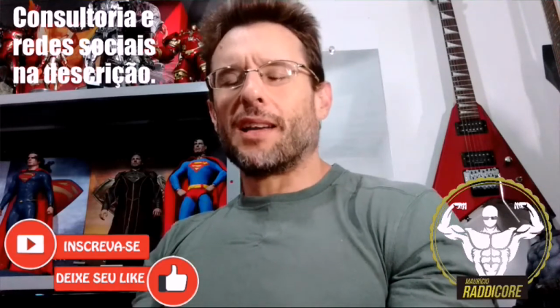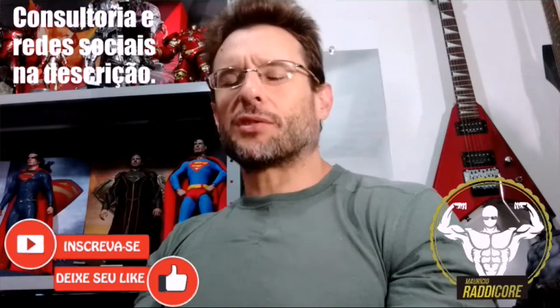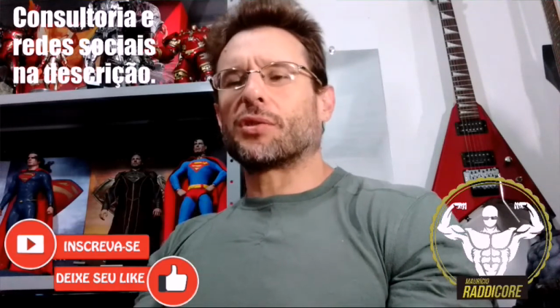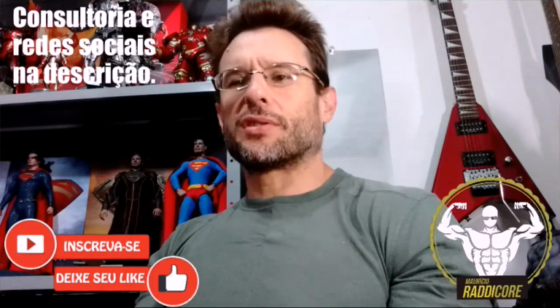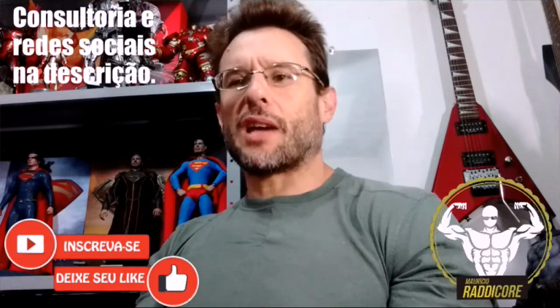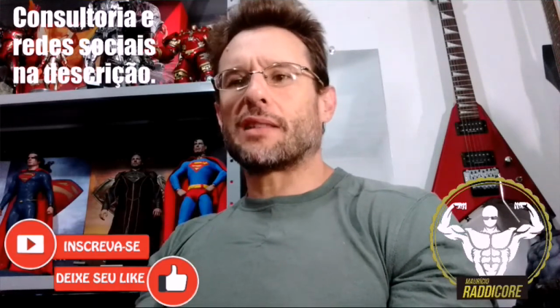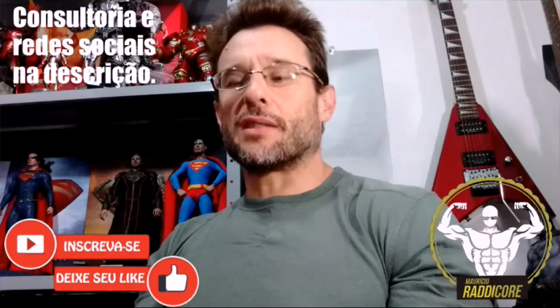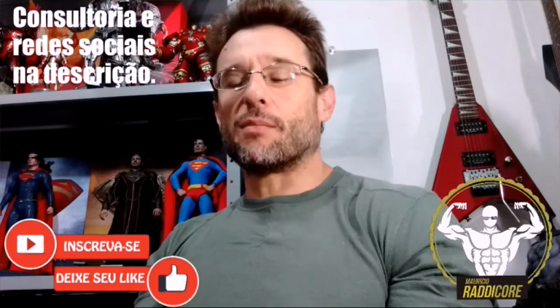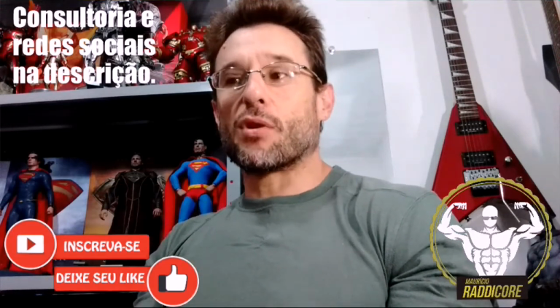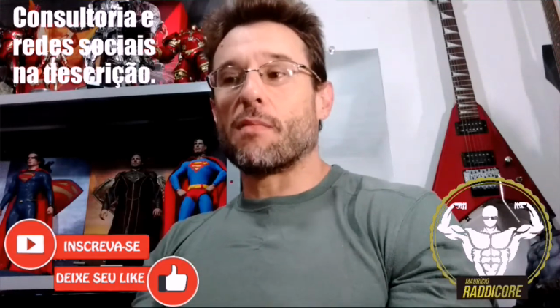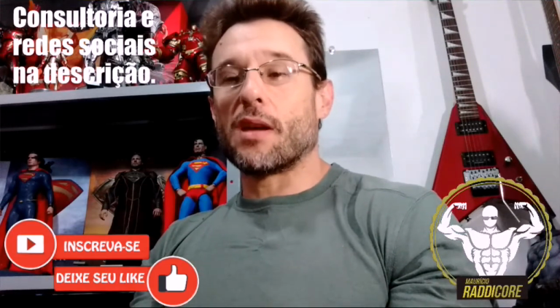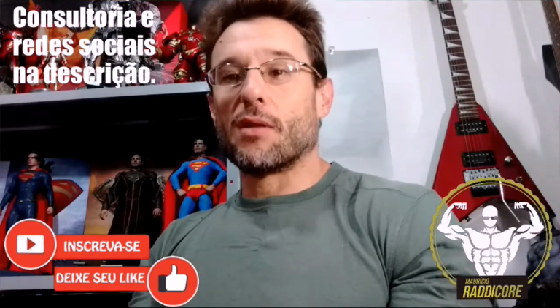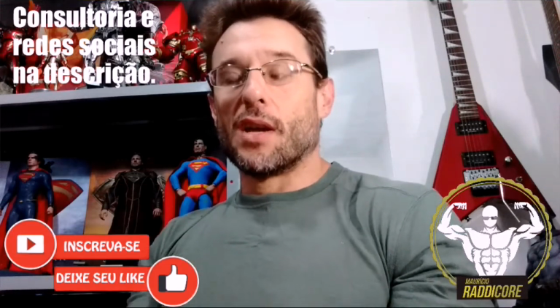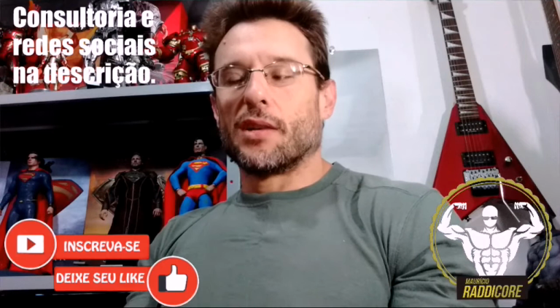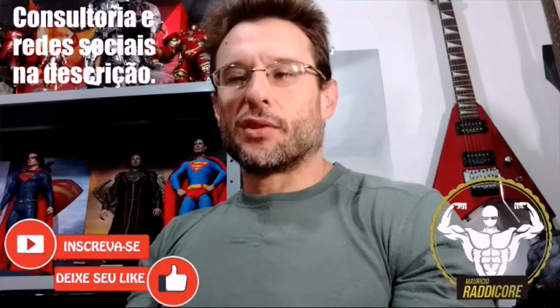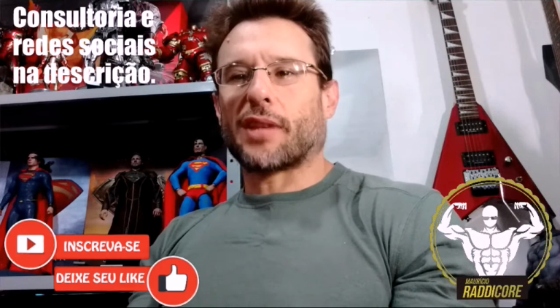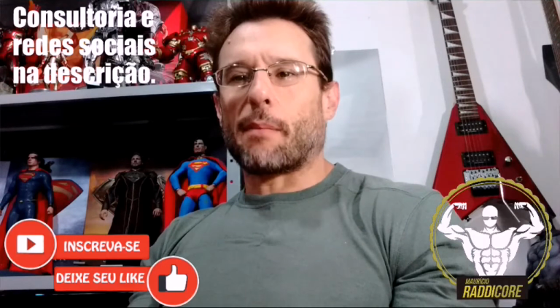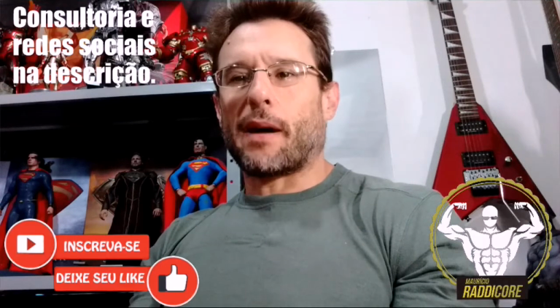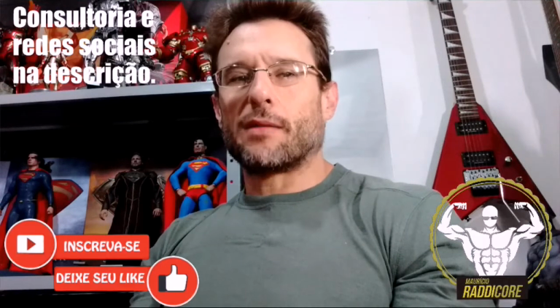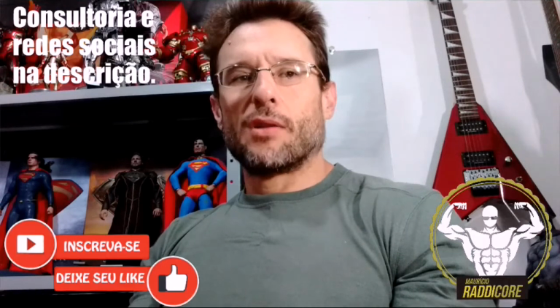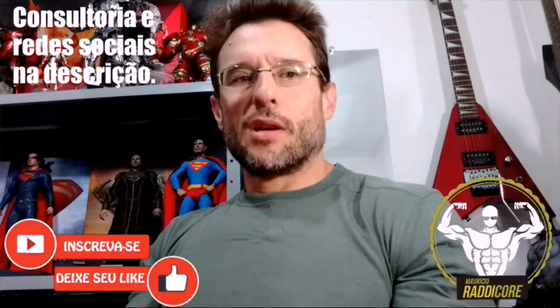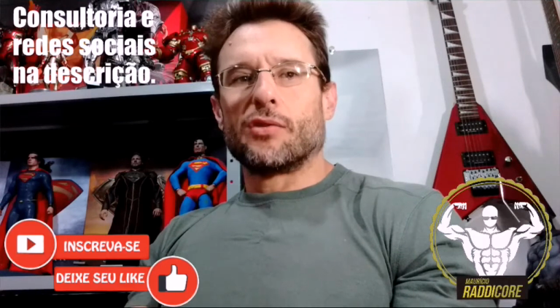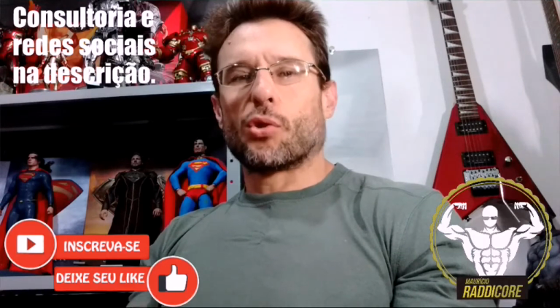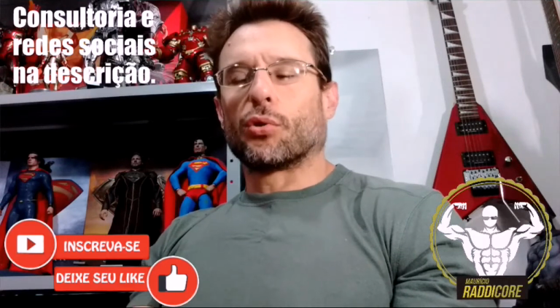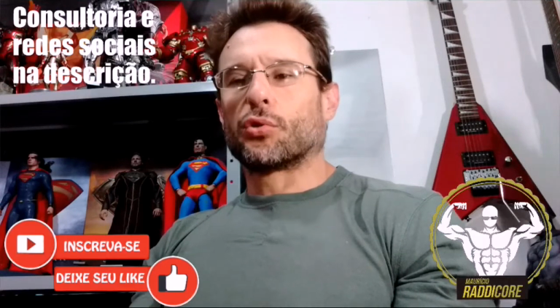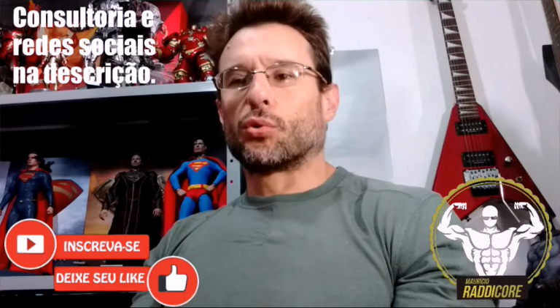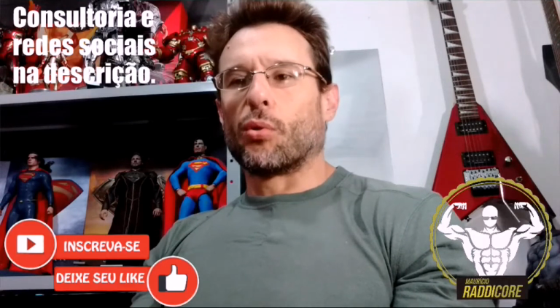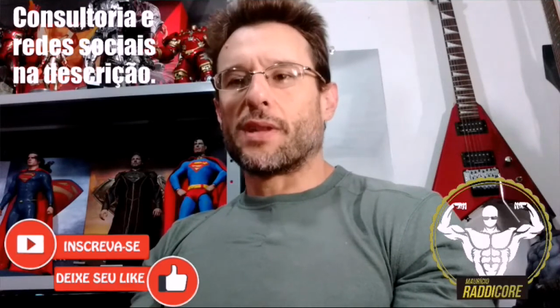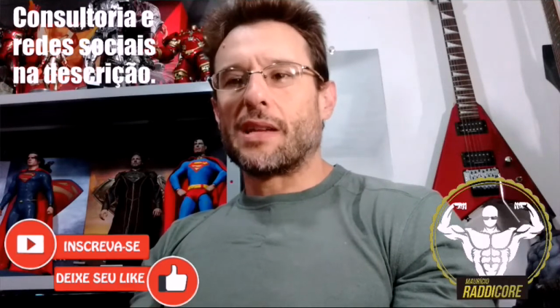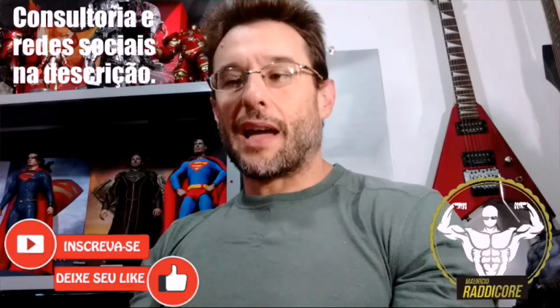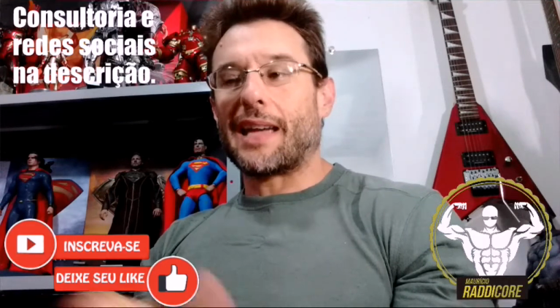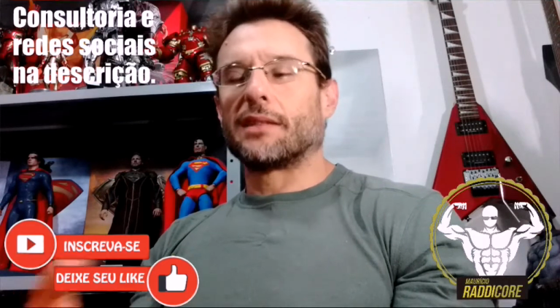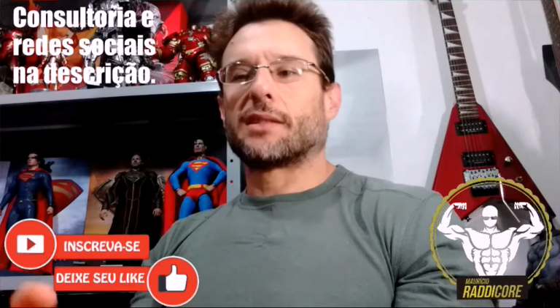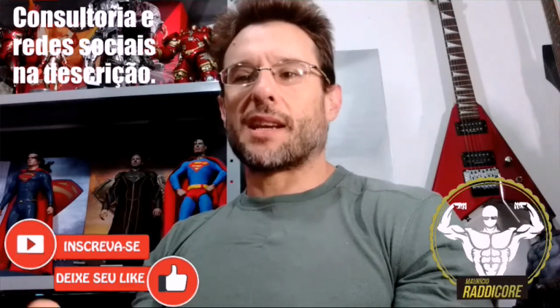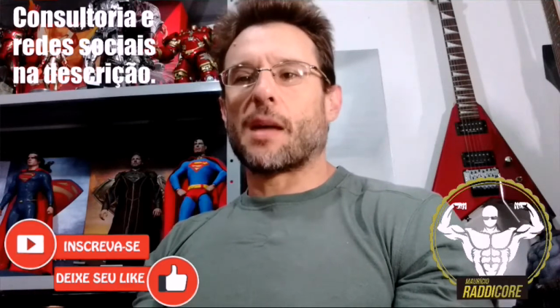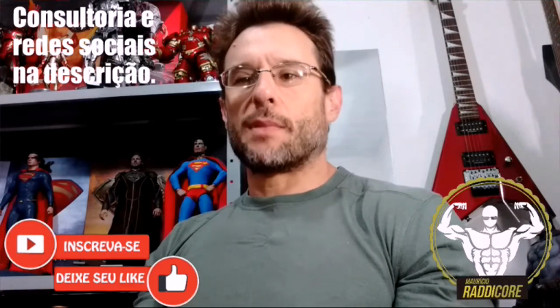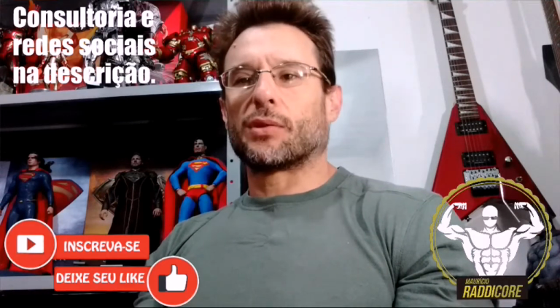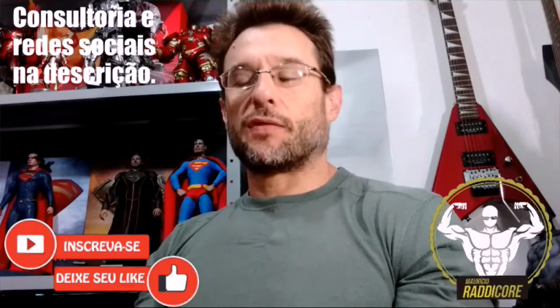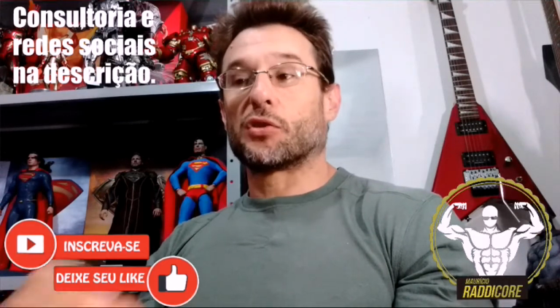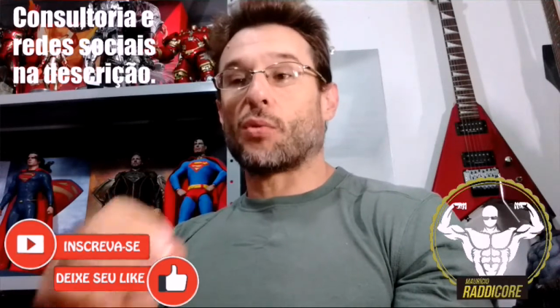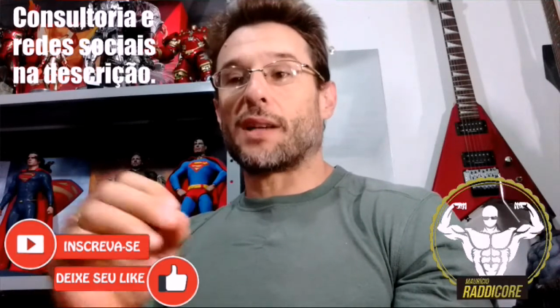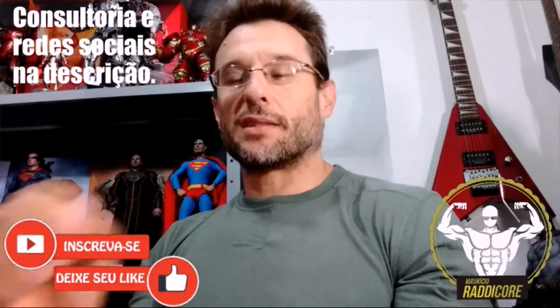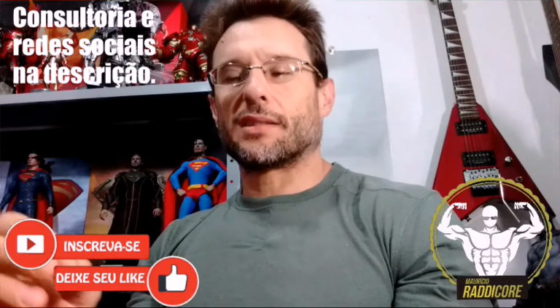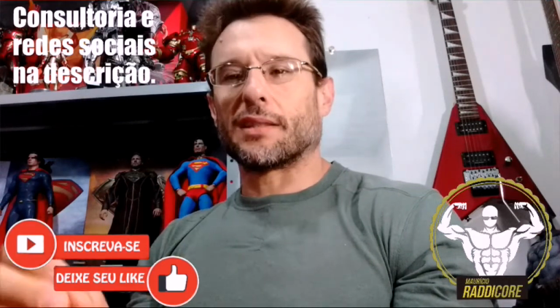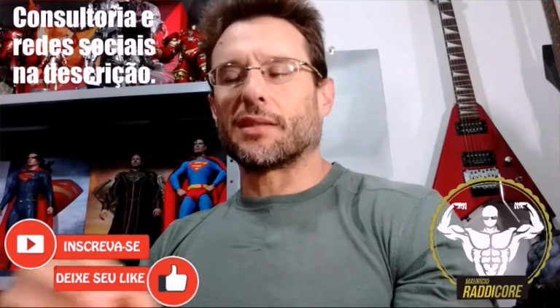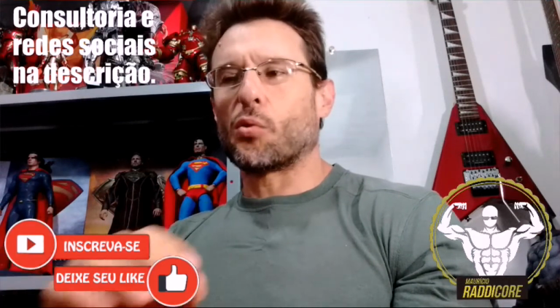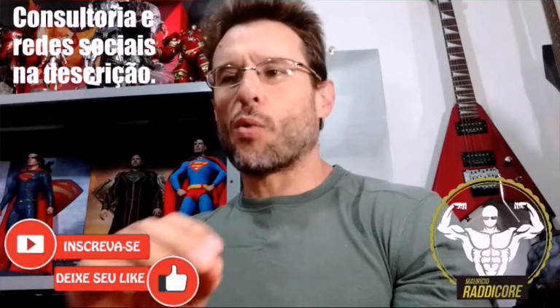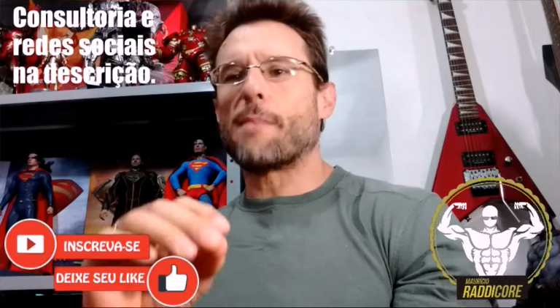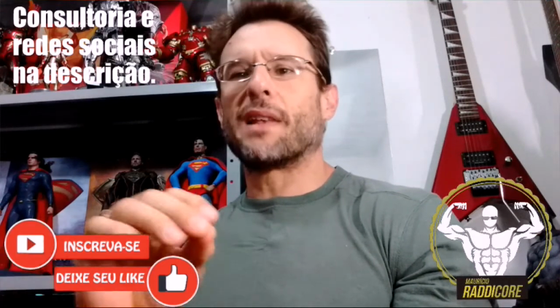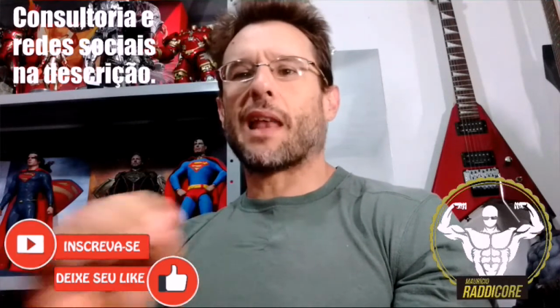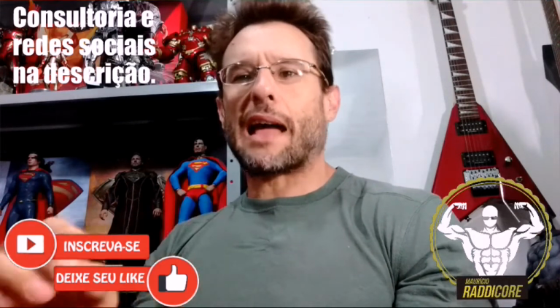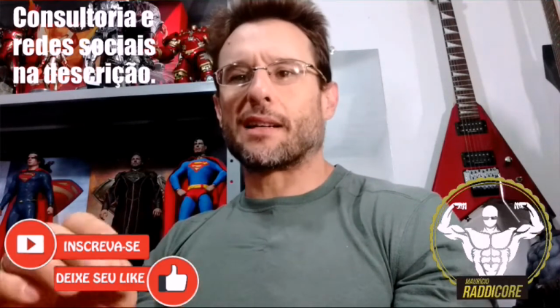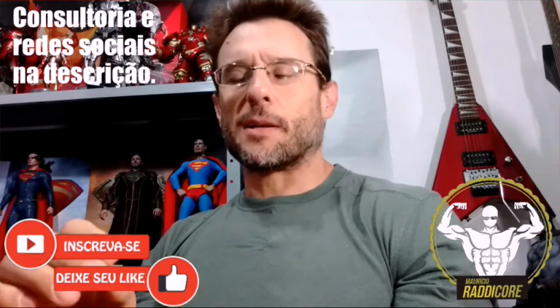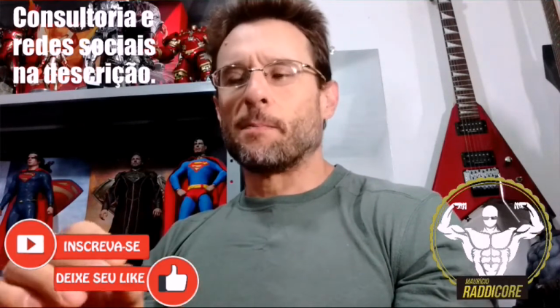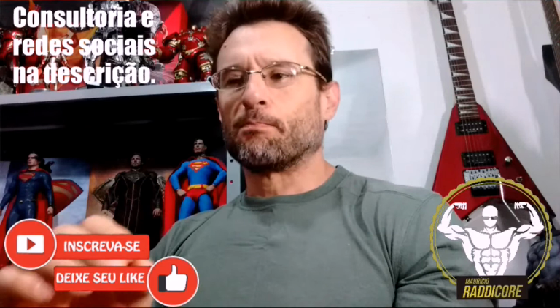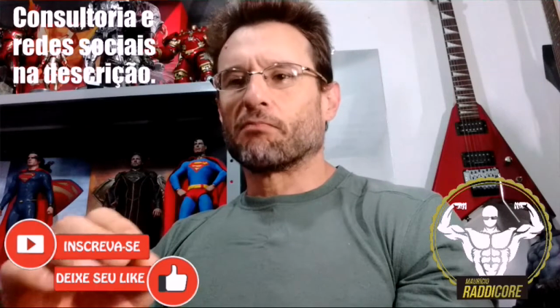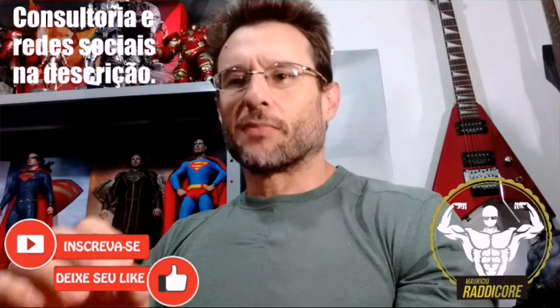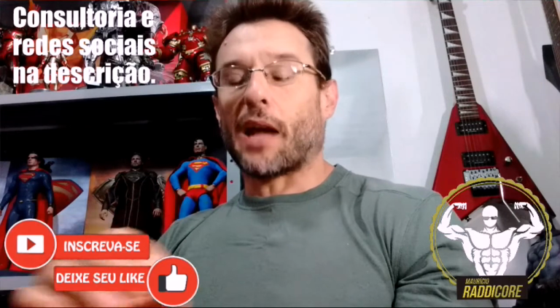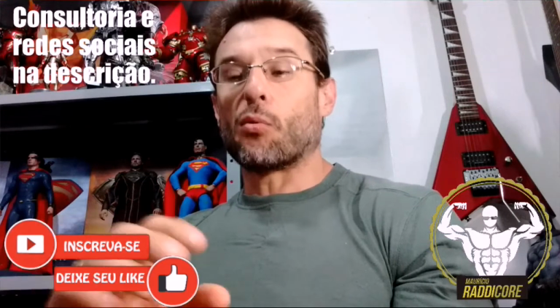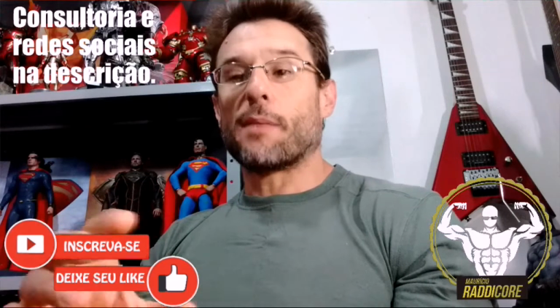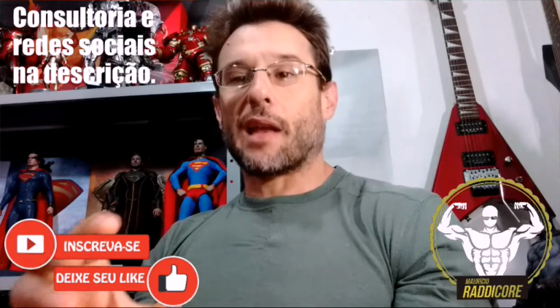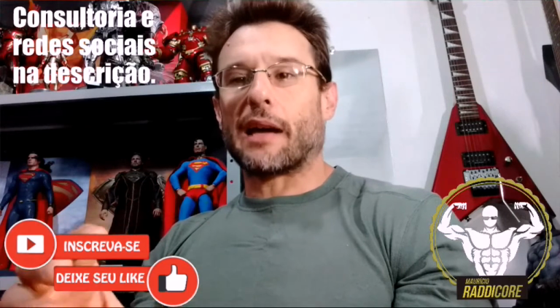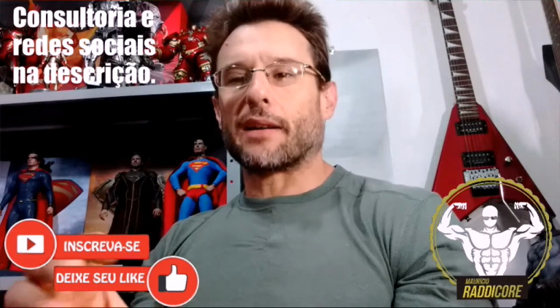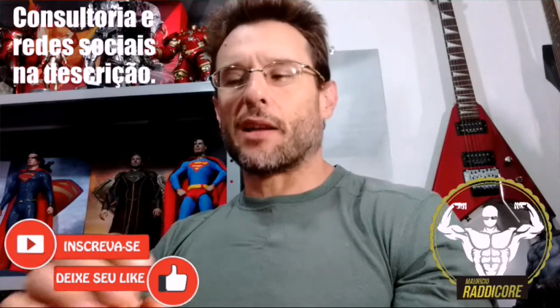Na descrição, redes sociais e meu e-mail de trabalho, de consultoria, em treinamento físico à distância. Não é milagre, não é milagre.